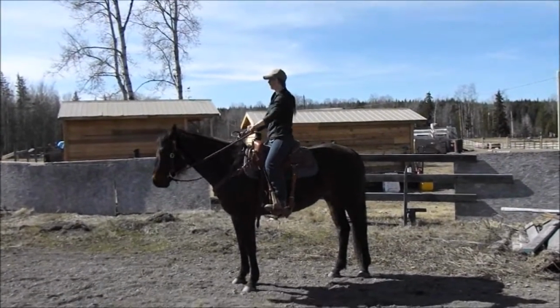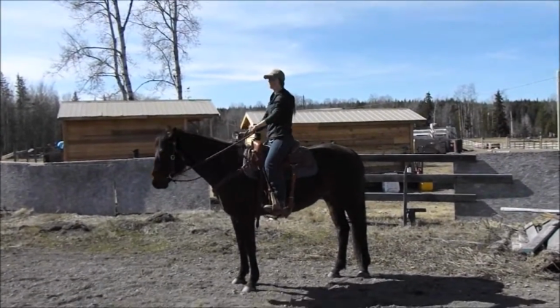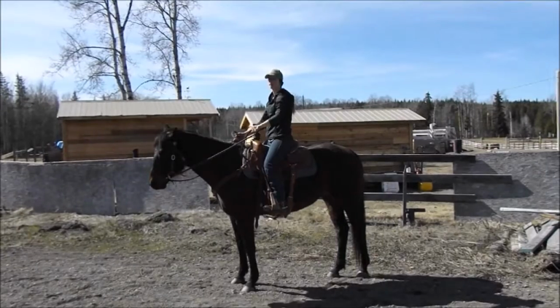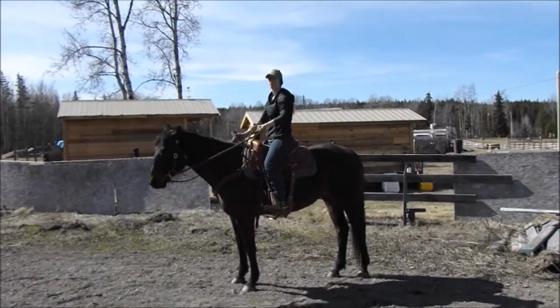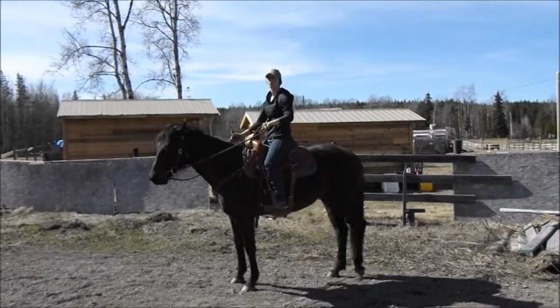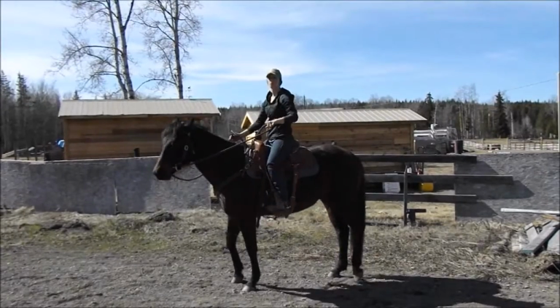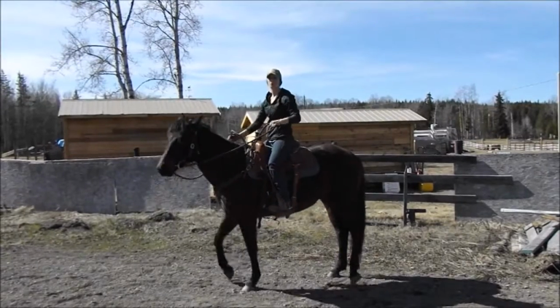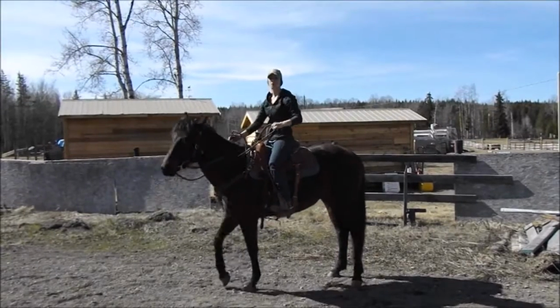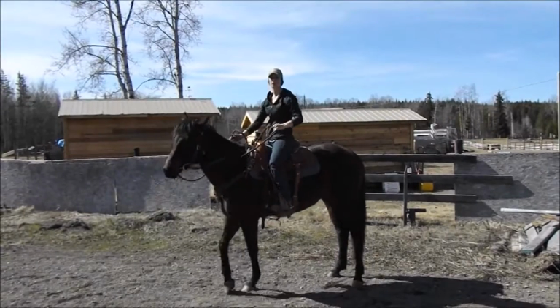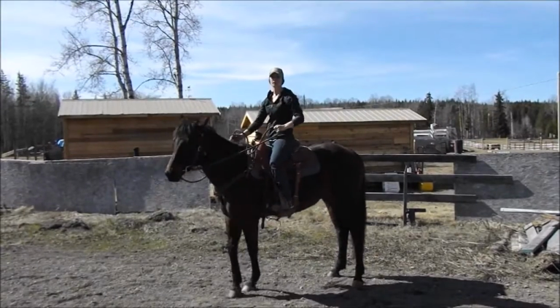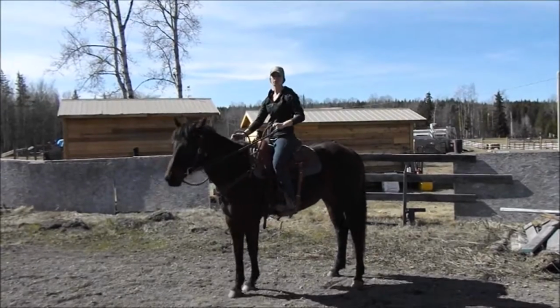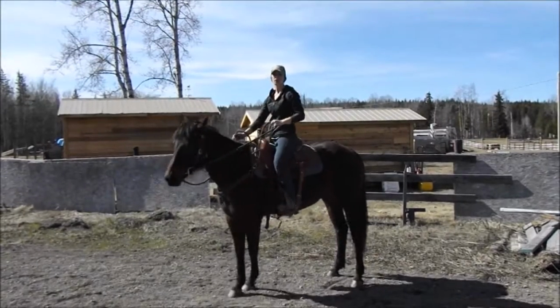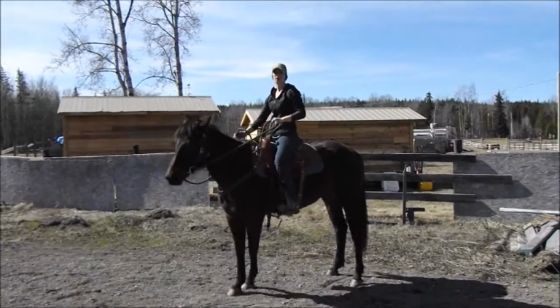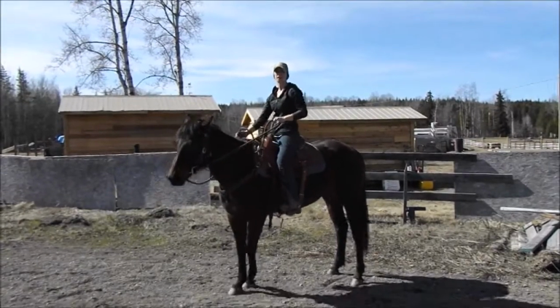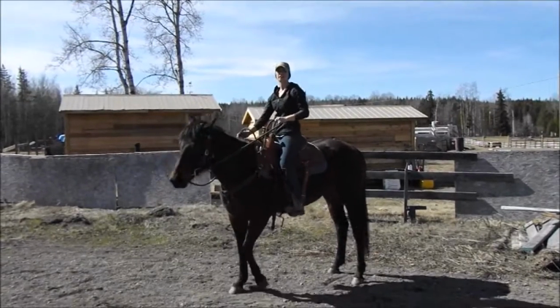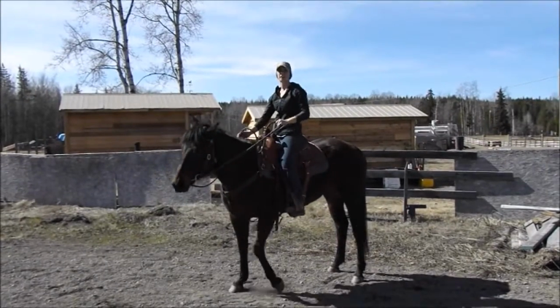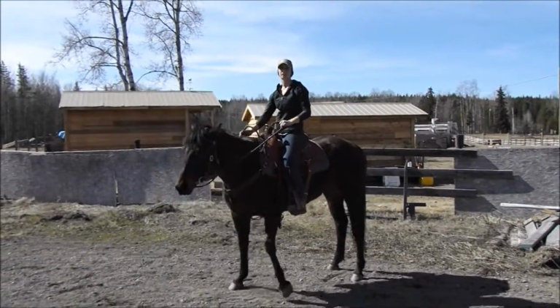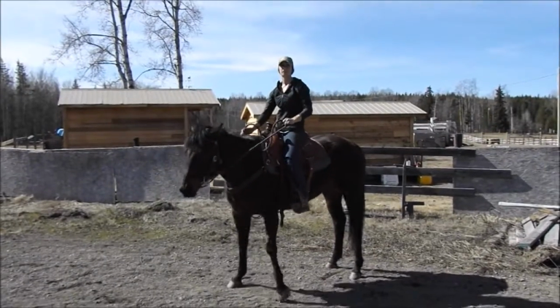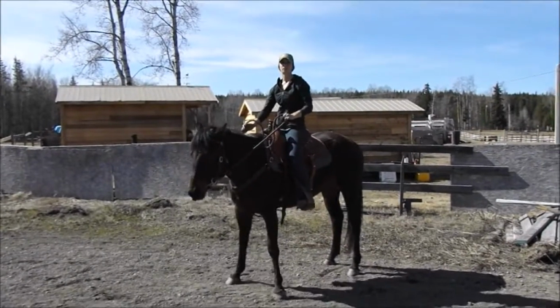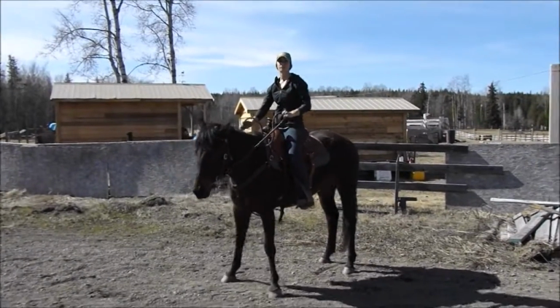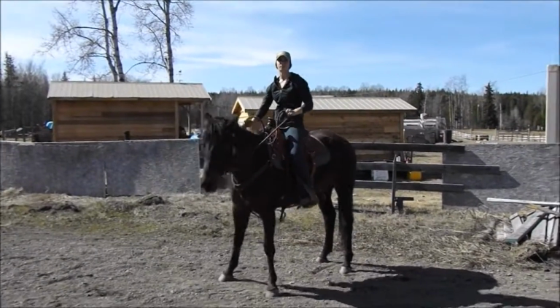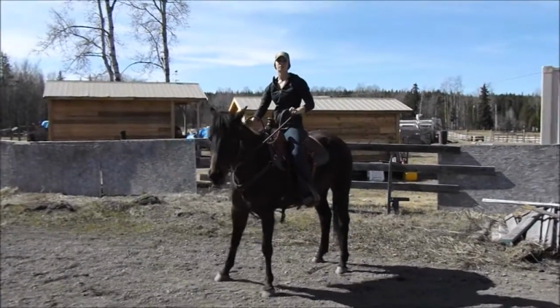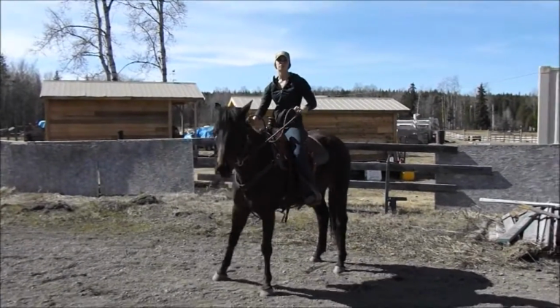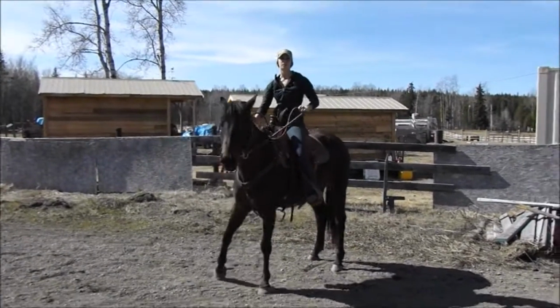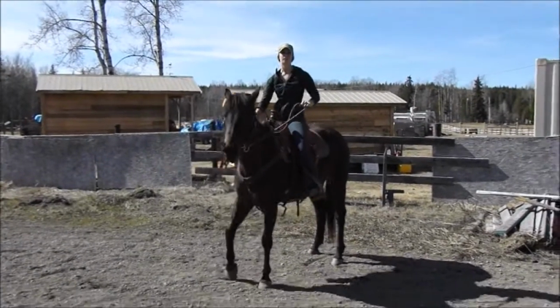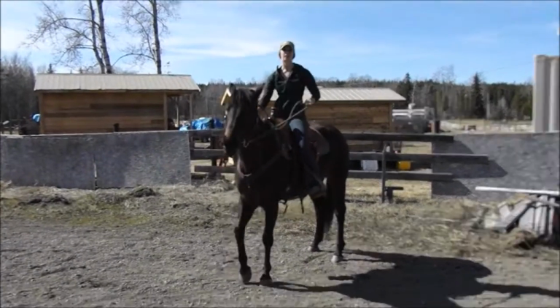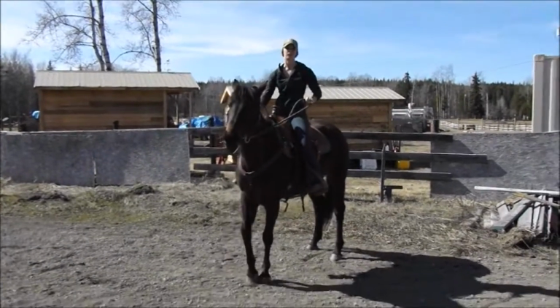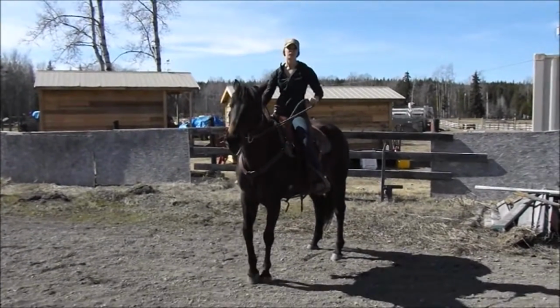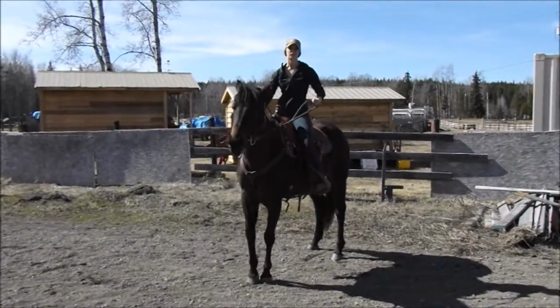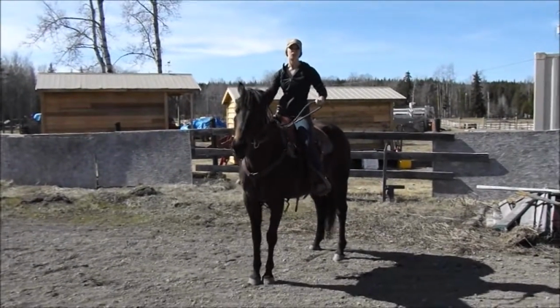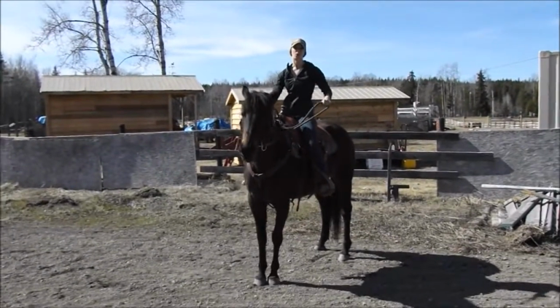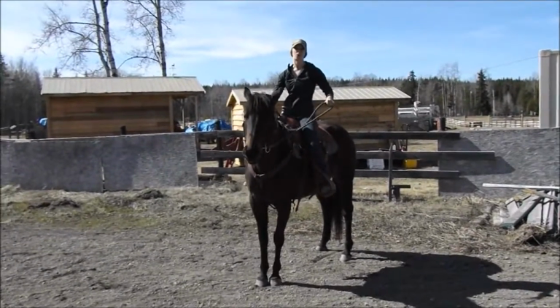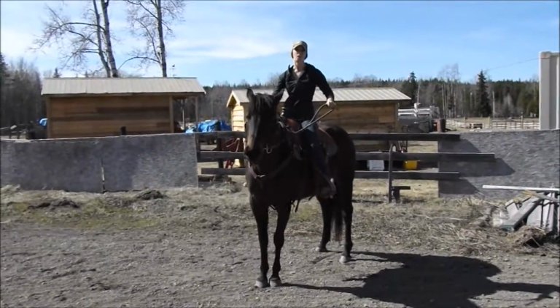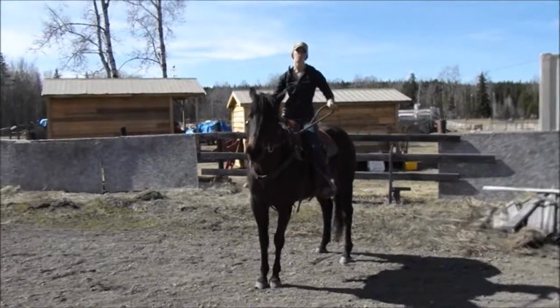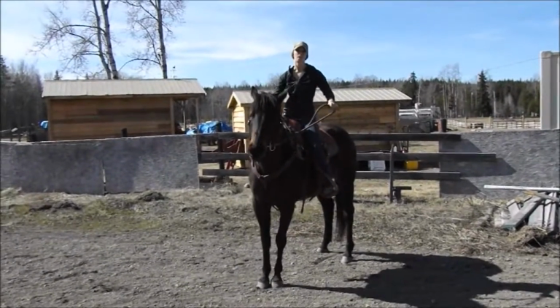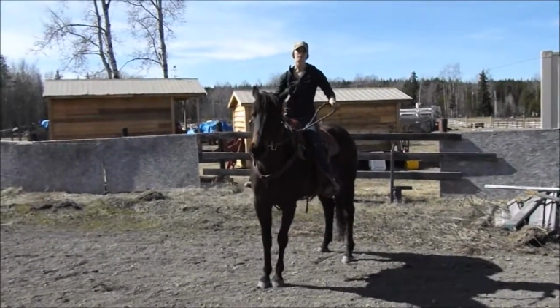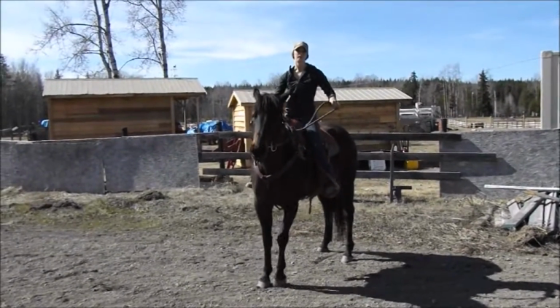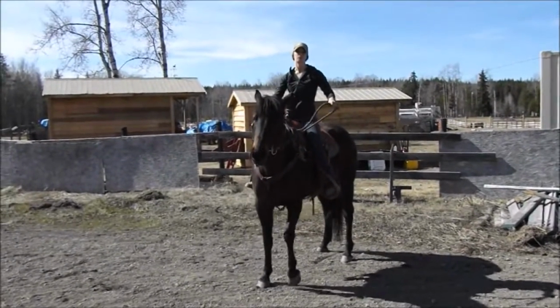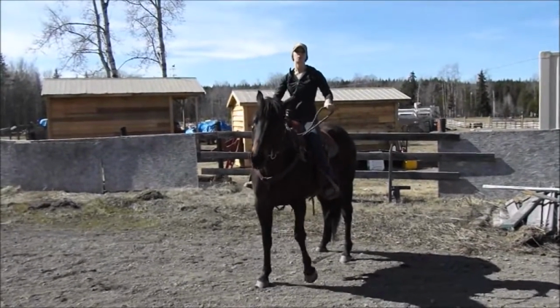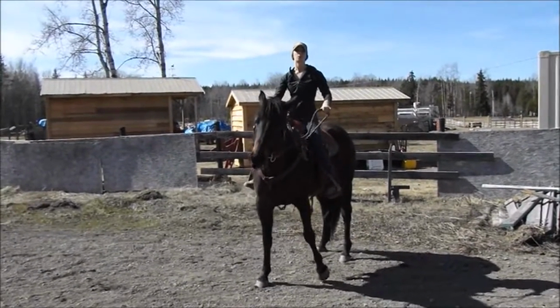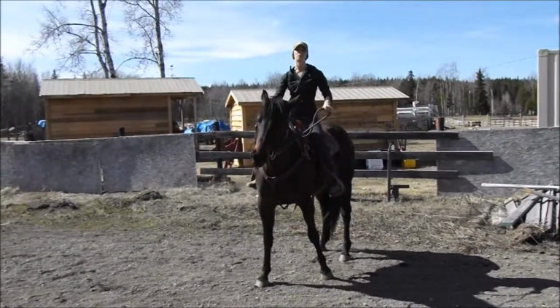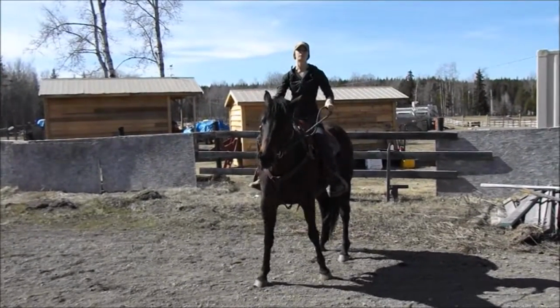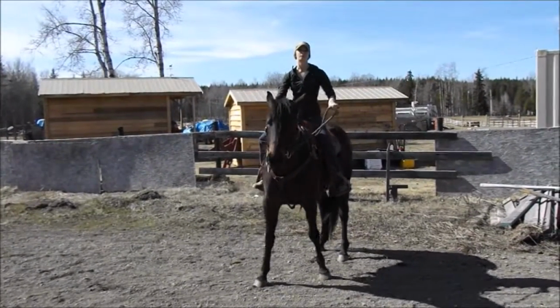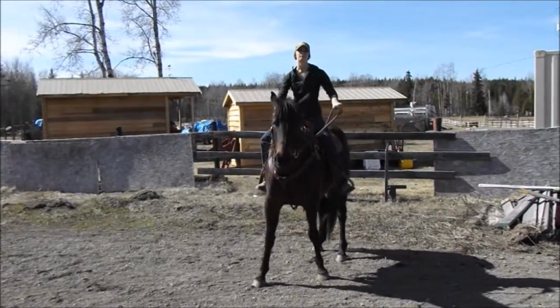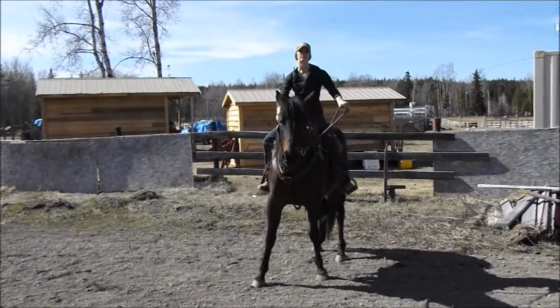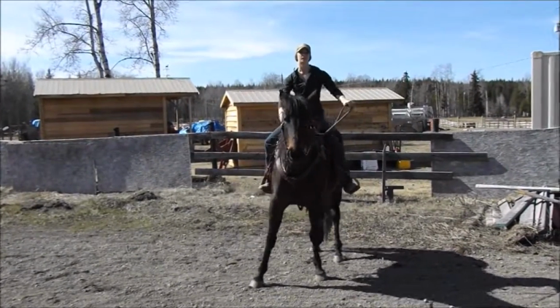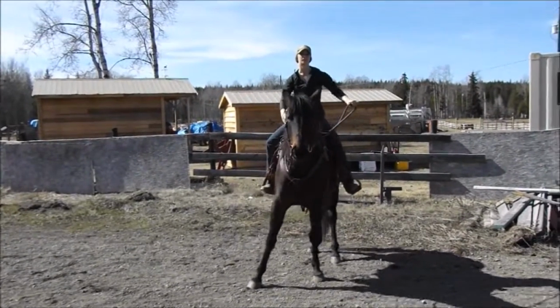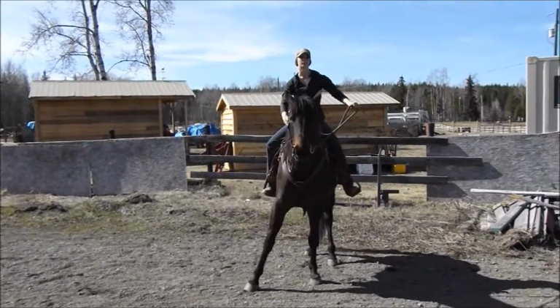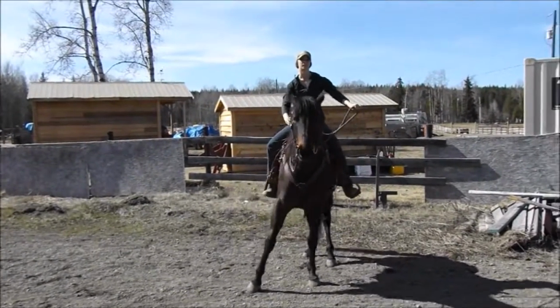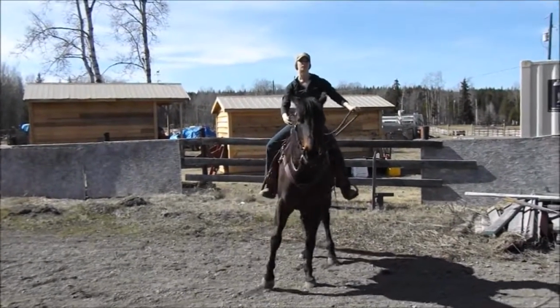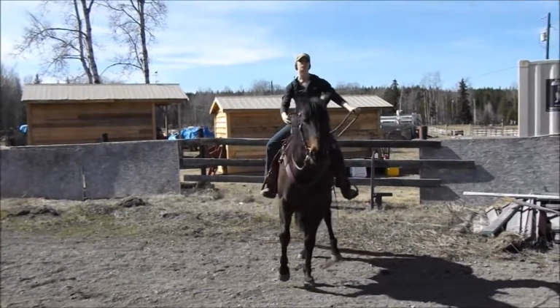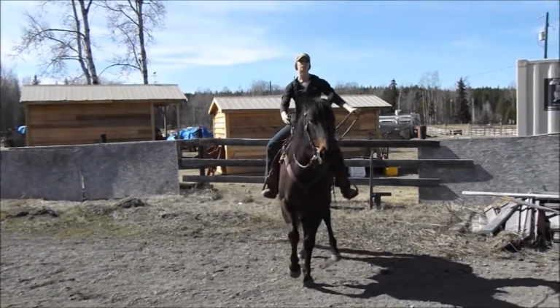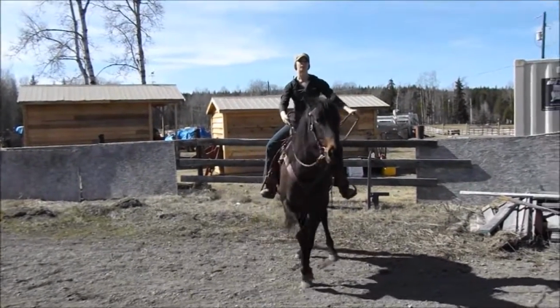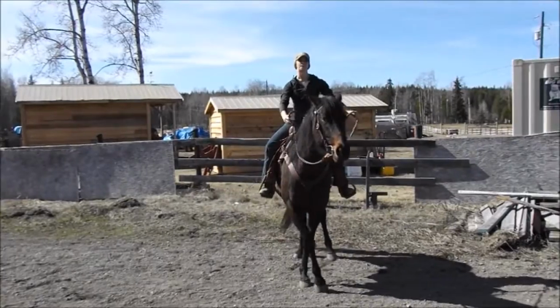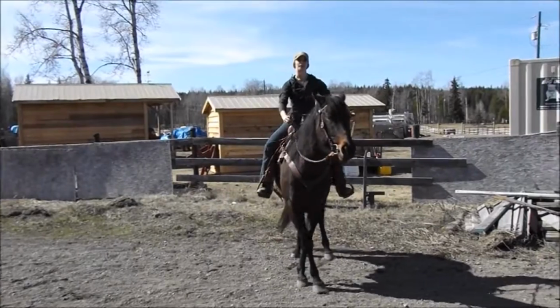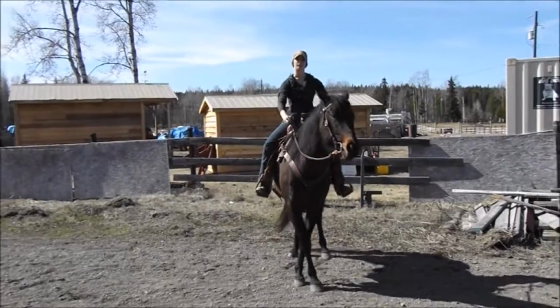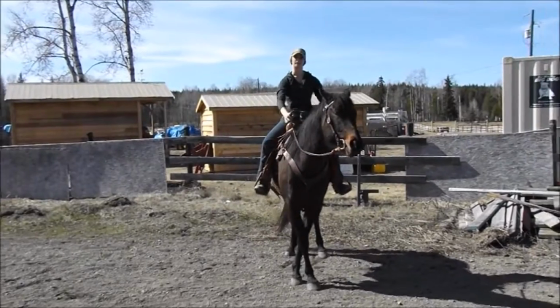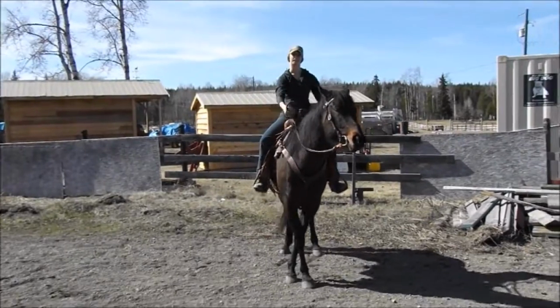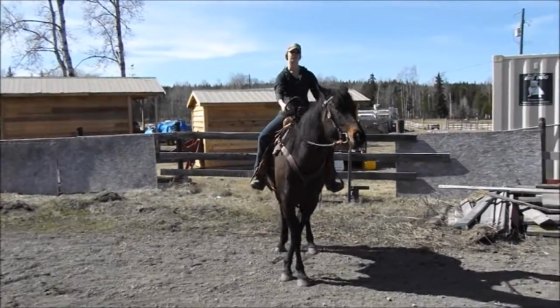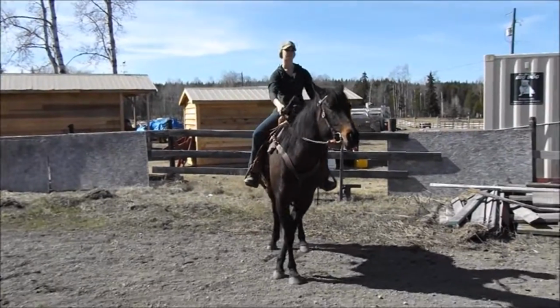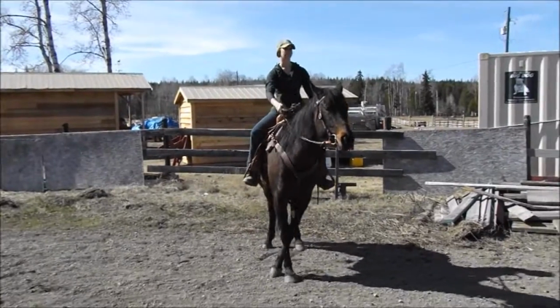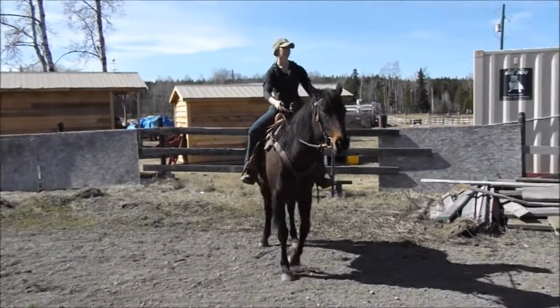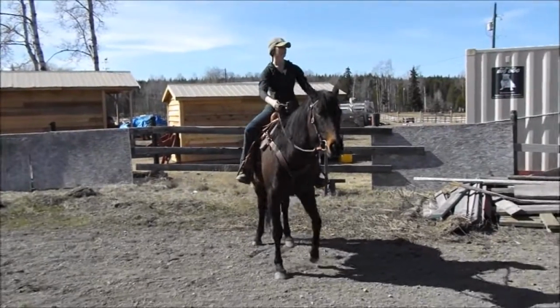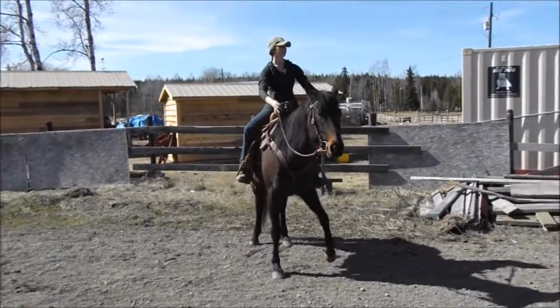We're going to do a walk, trot, canter transition, and then we'll come low and then we'll go up to the fence and then we'll side pass.